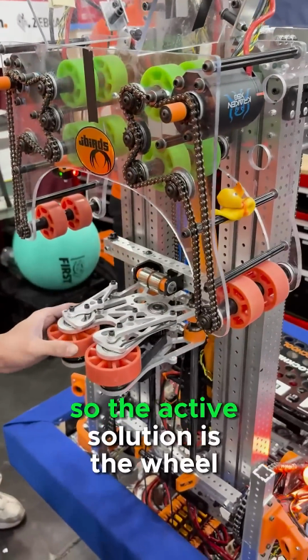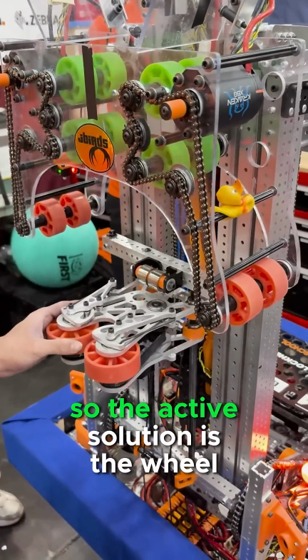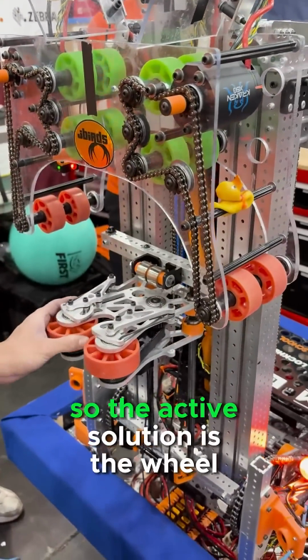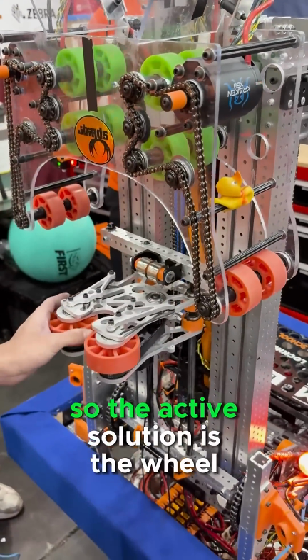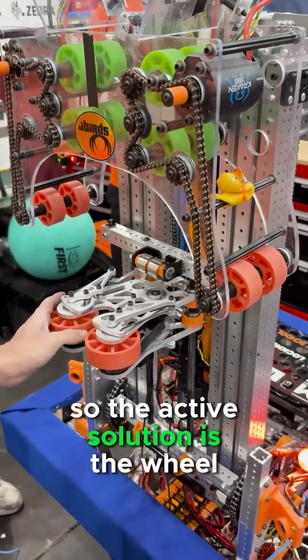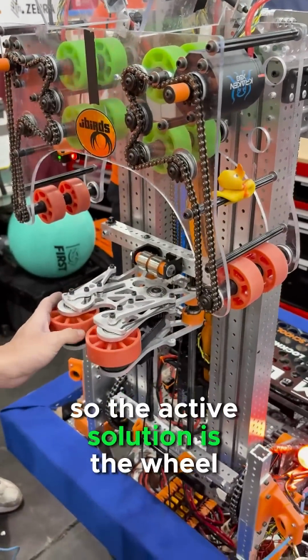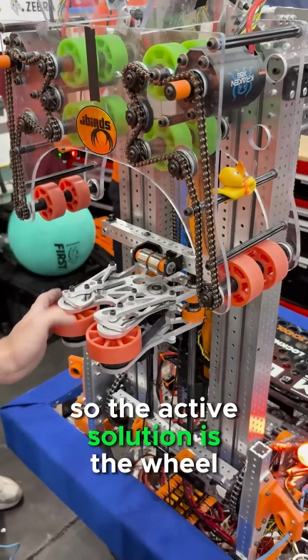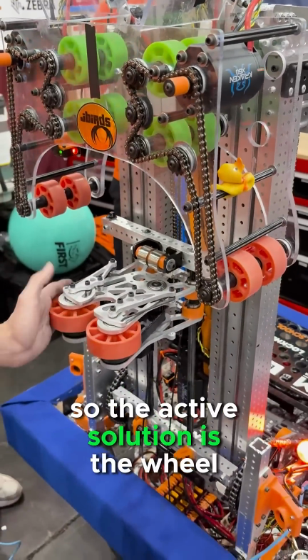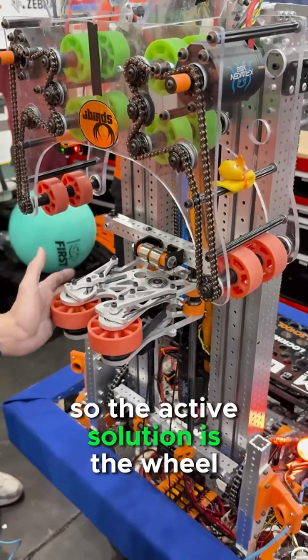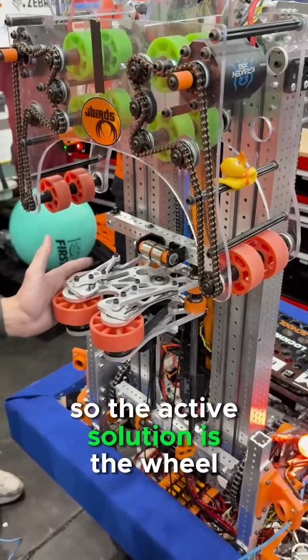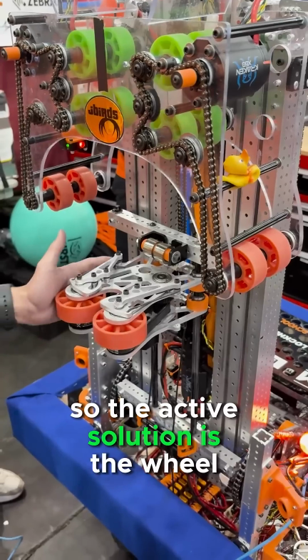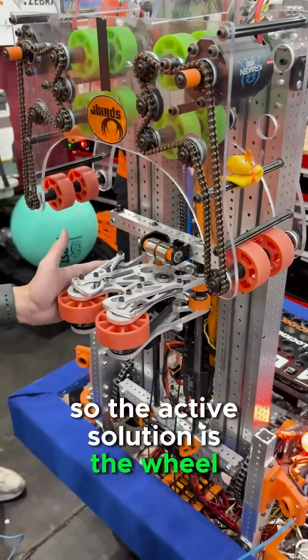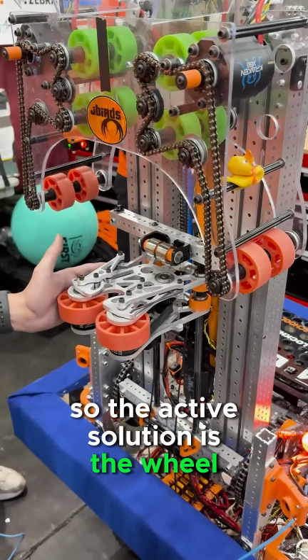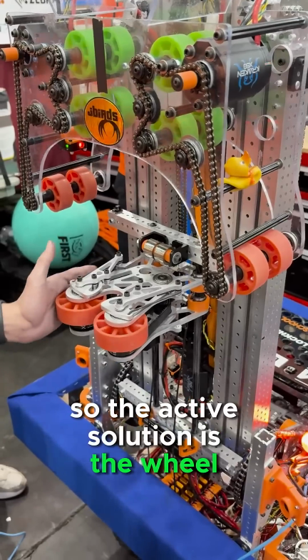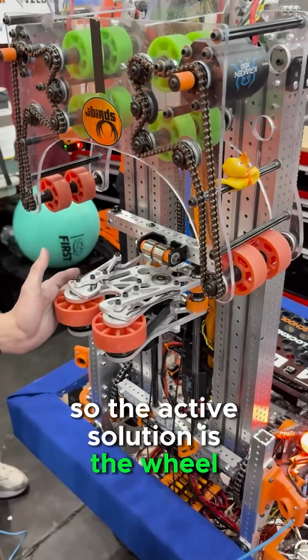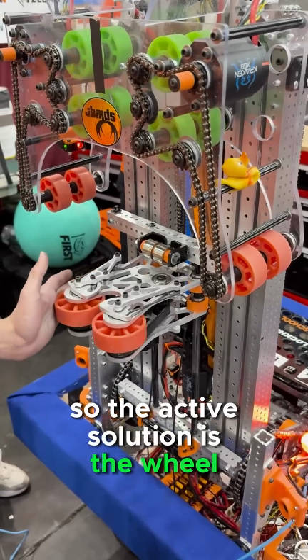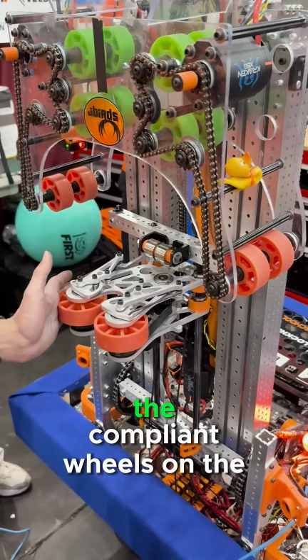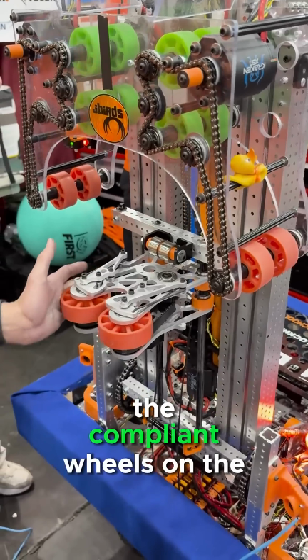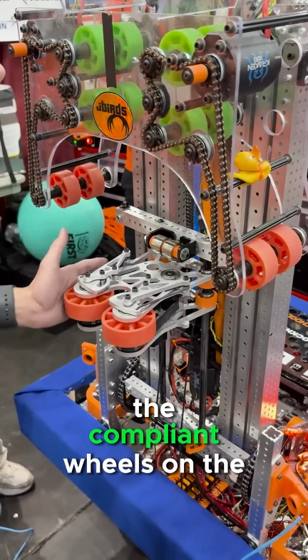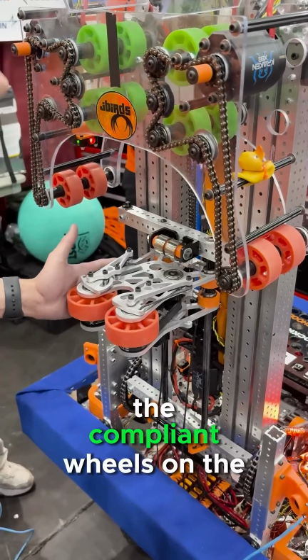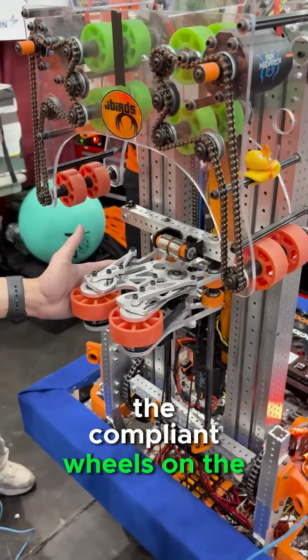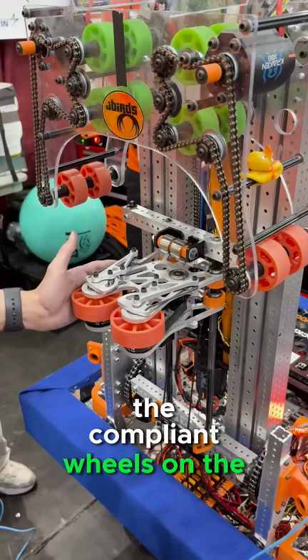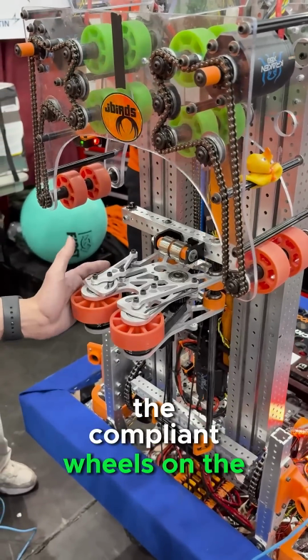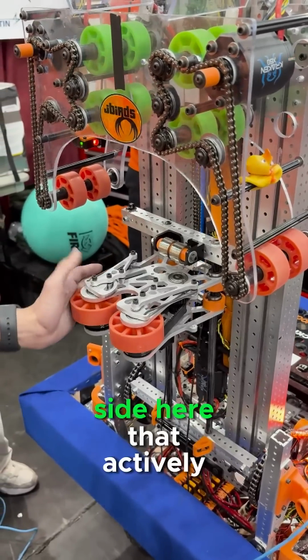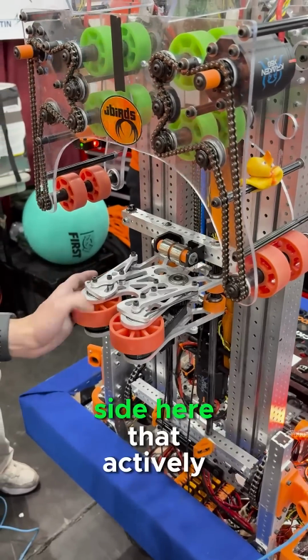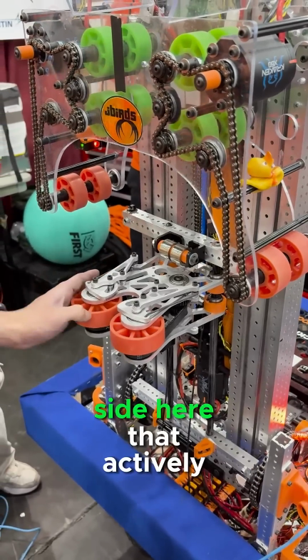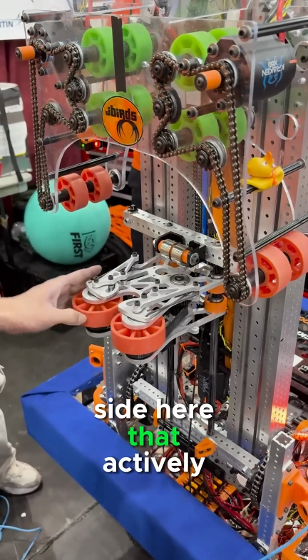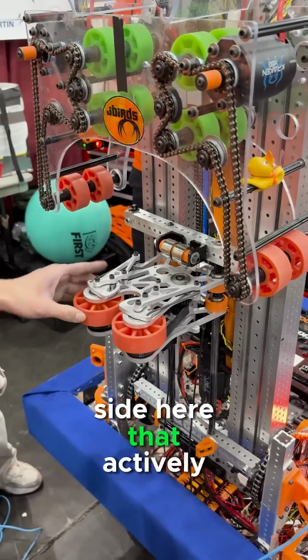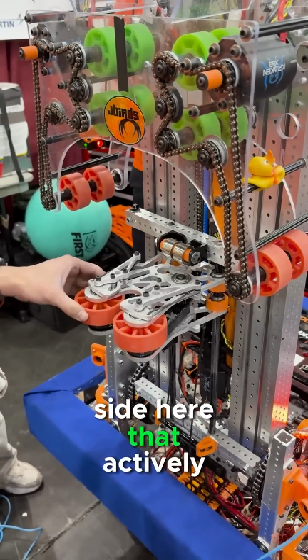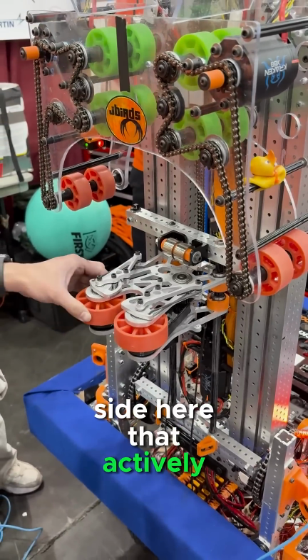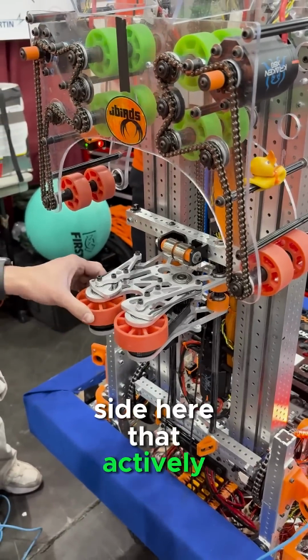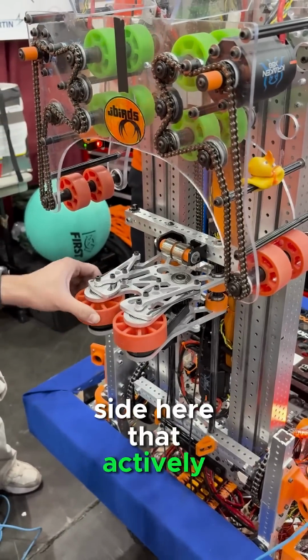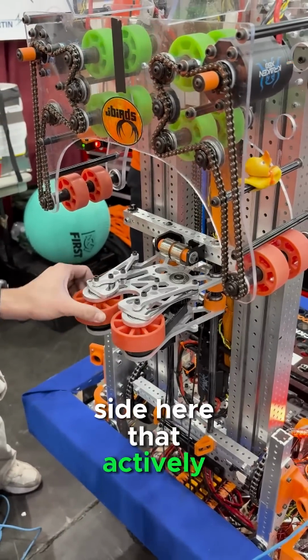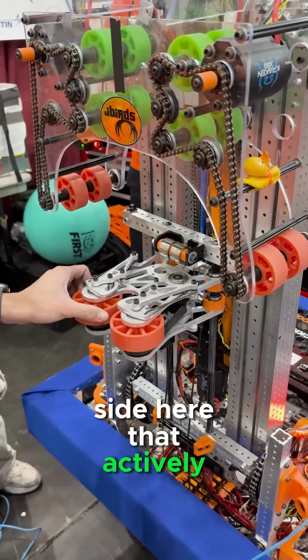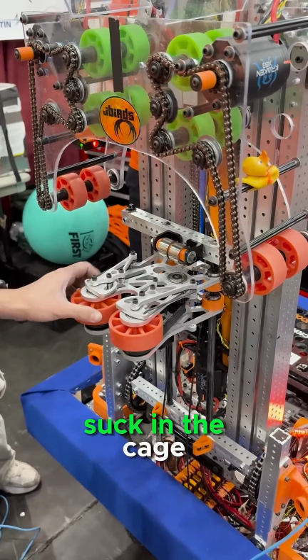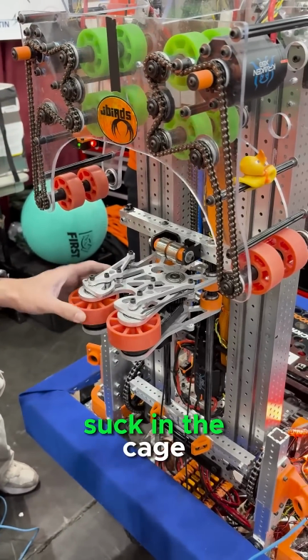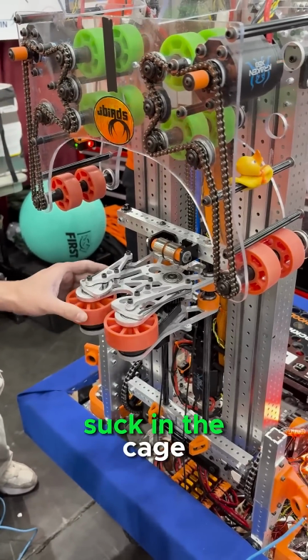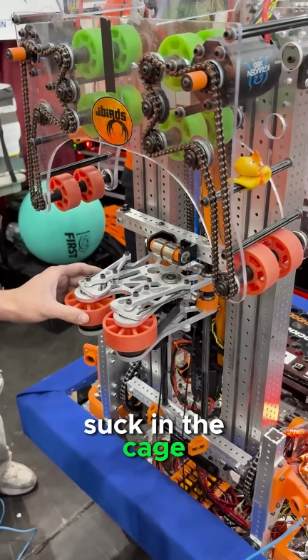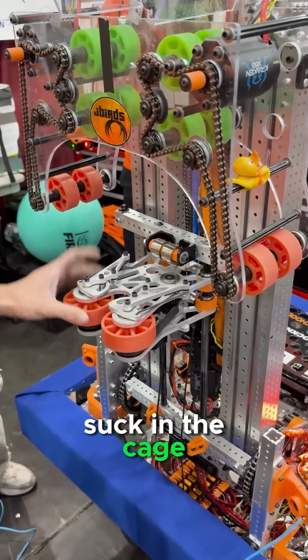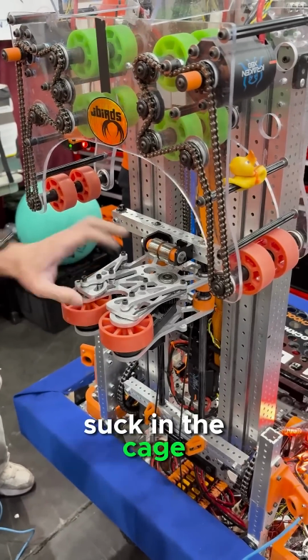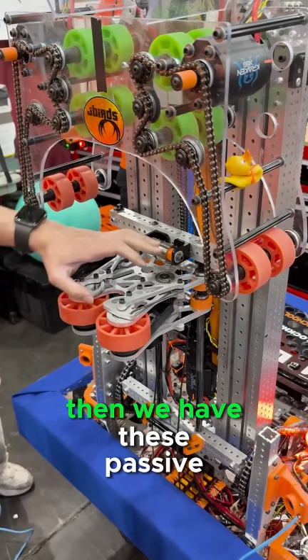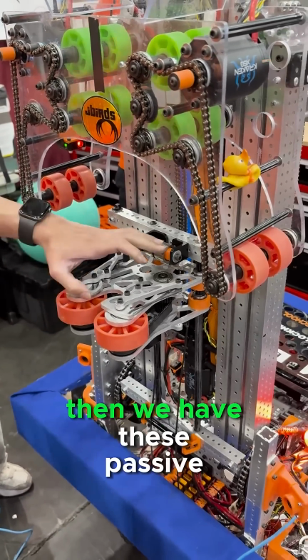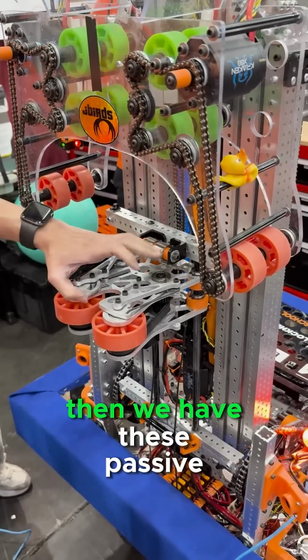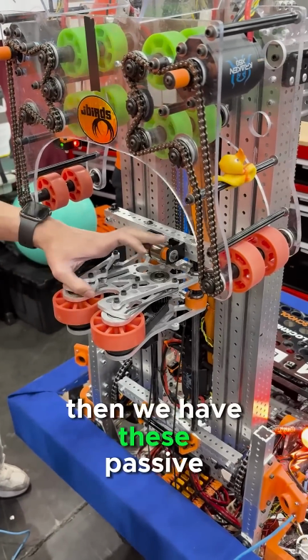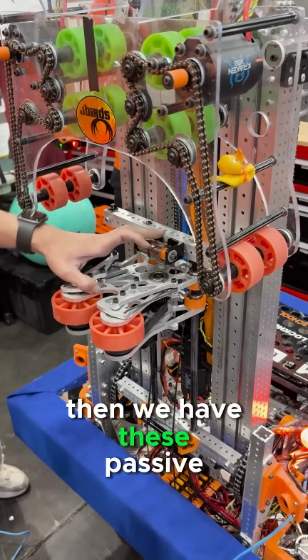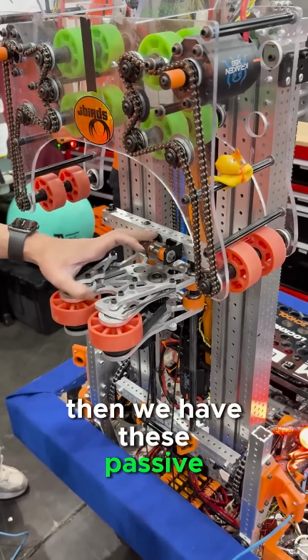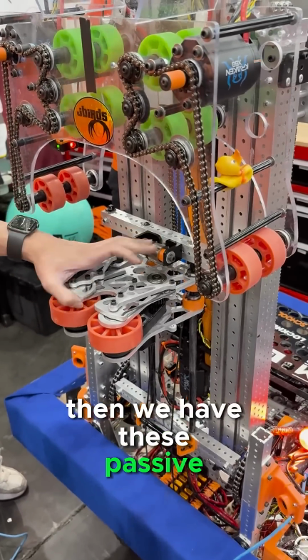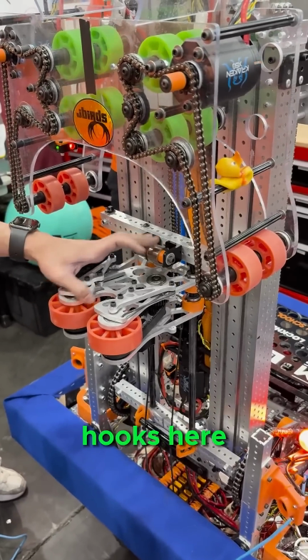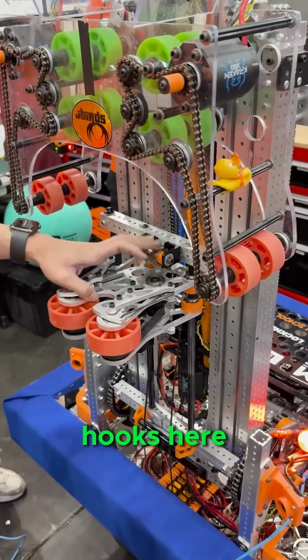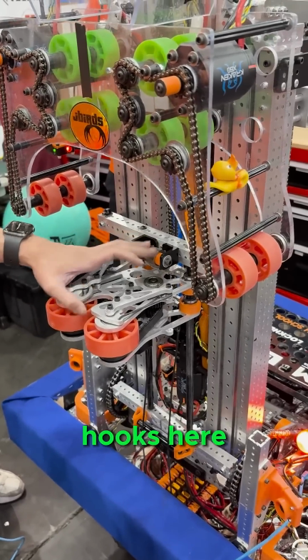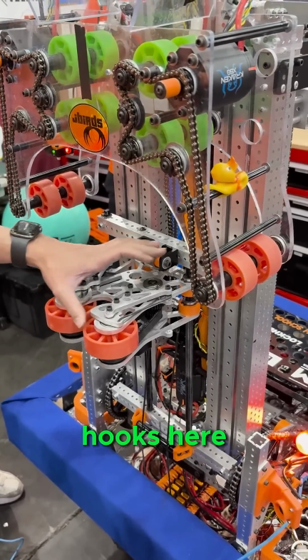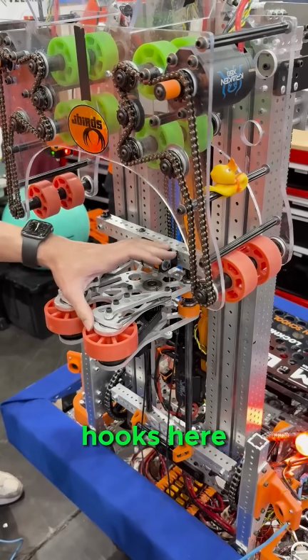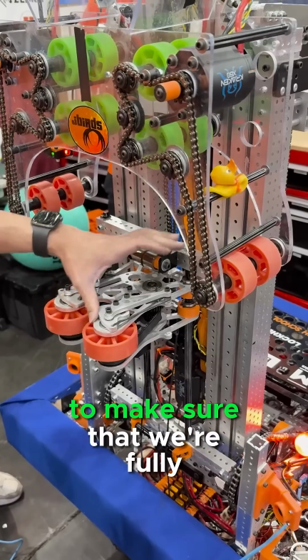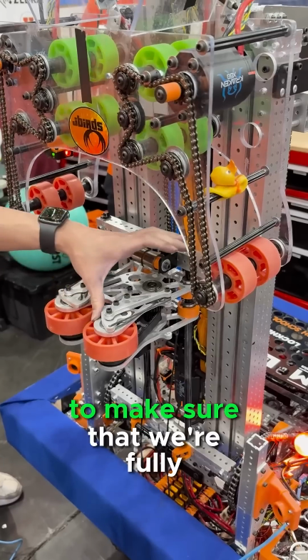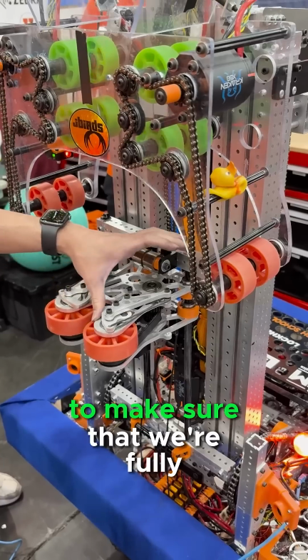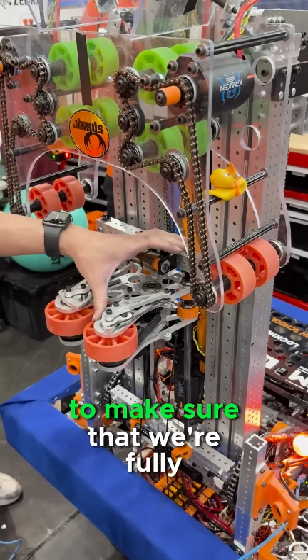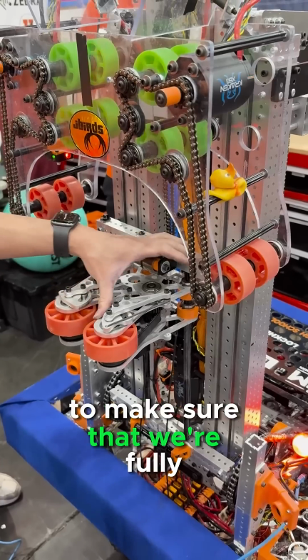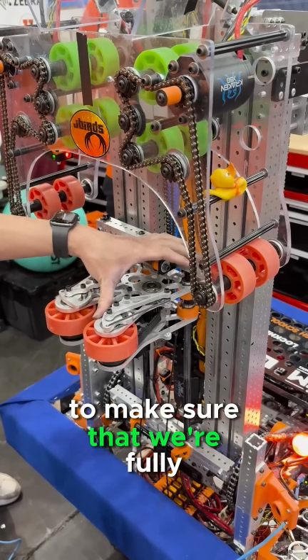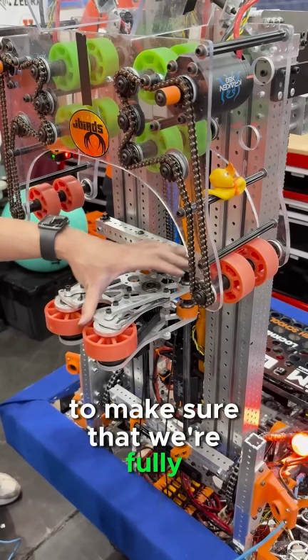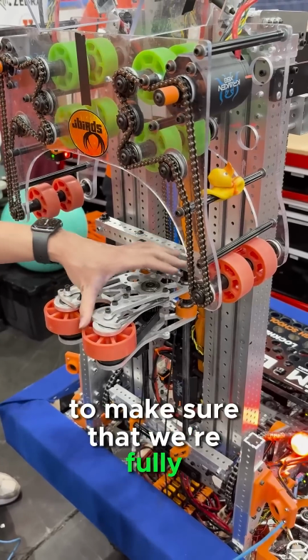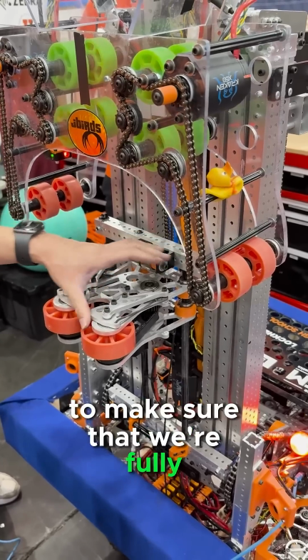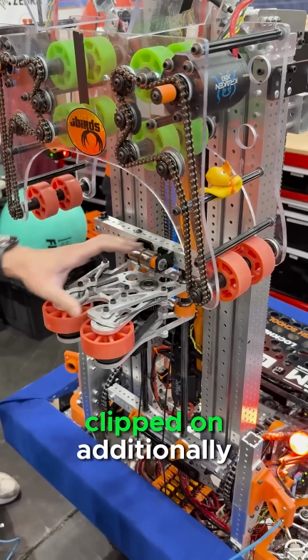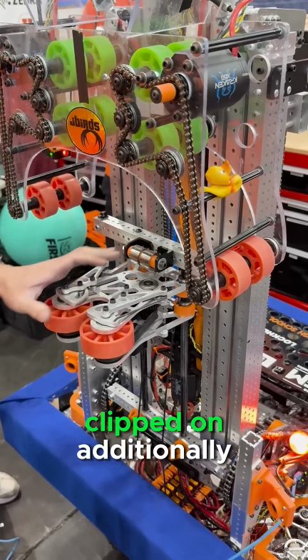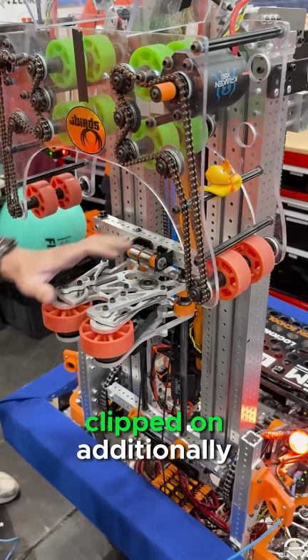The active solution is the wheel — the compliant wheels on the side here that actively suck in the cage. Then we have these passive hooks here to make sure that we're fully clipped on.